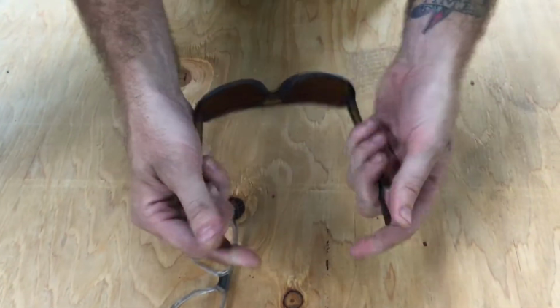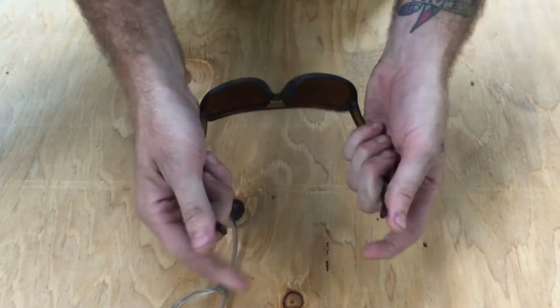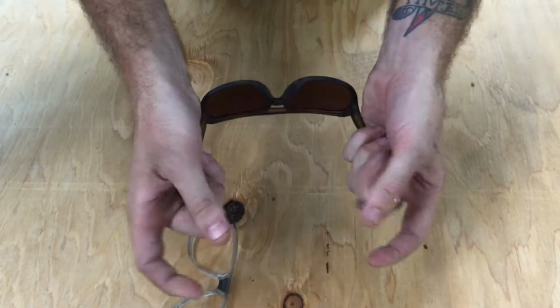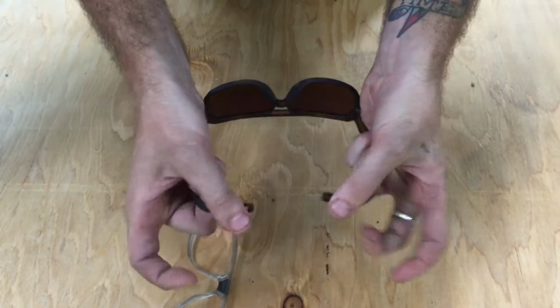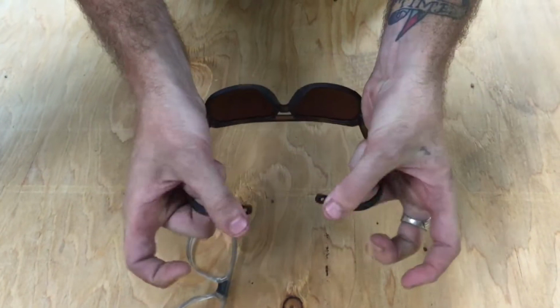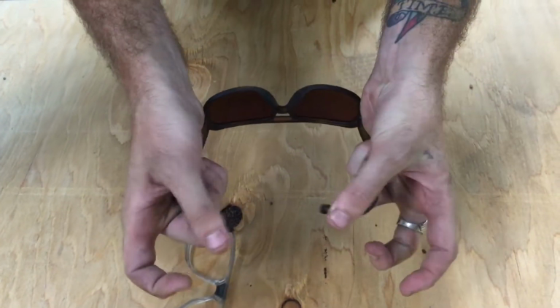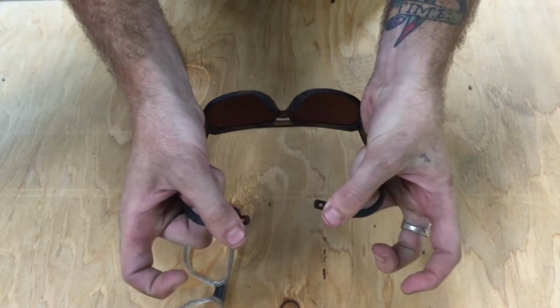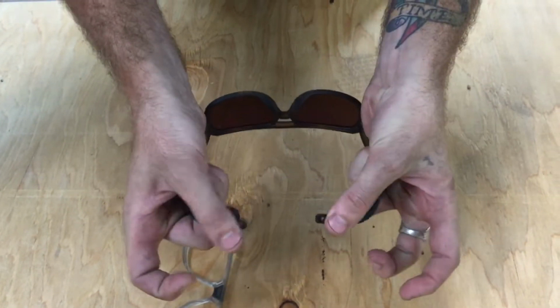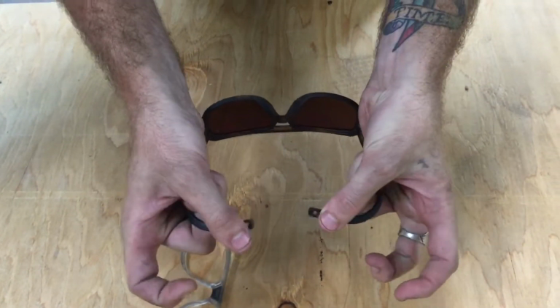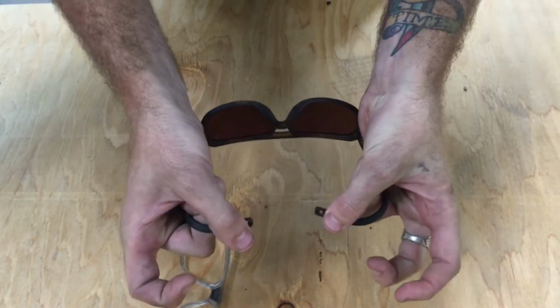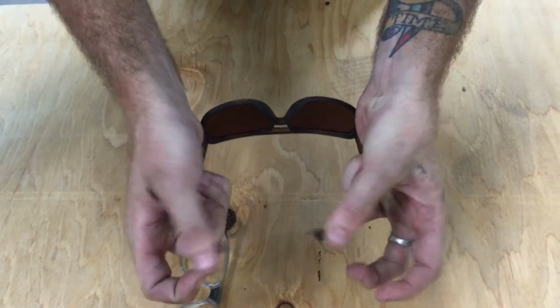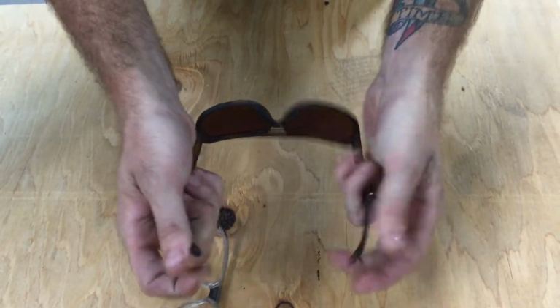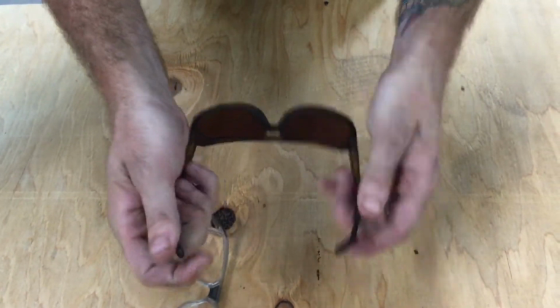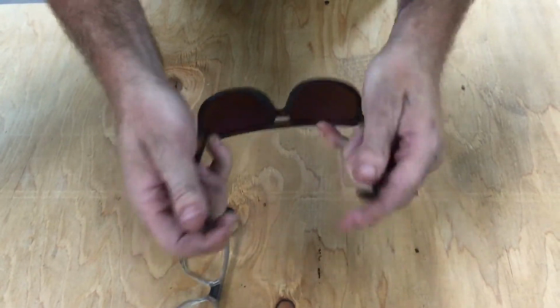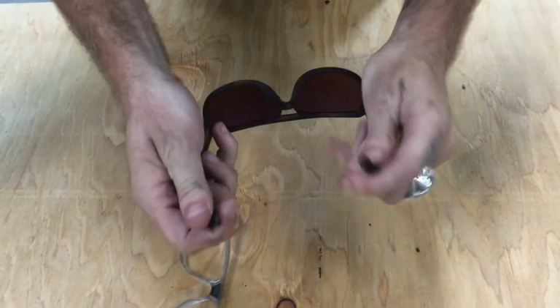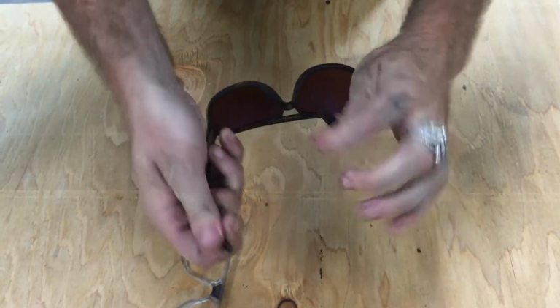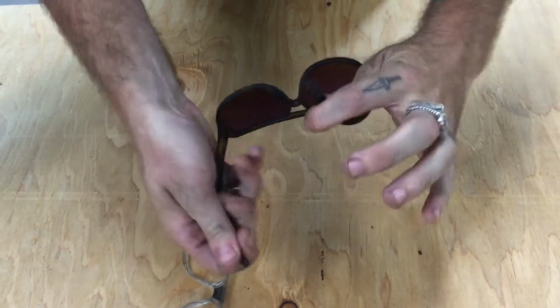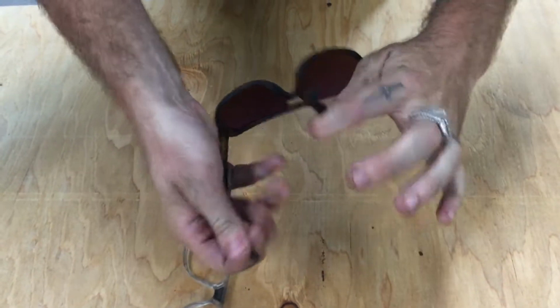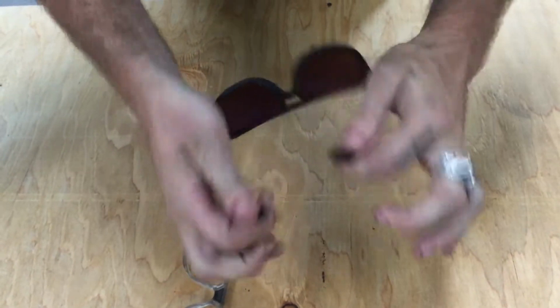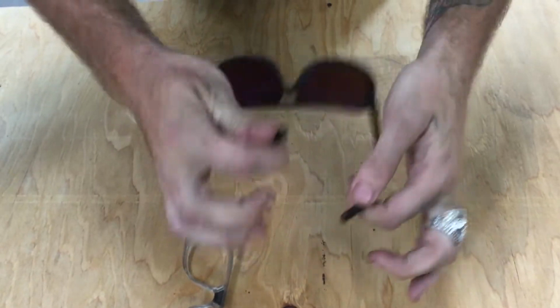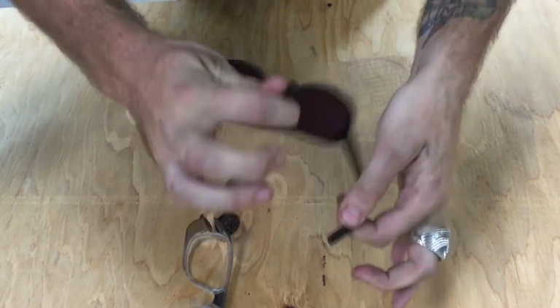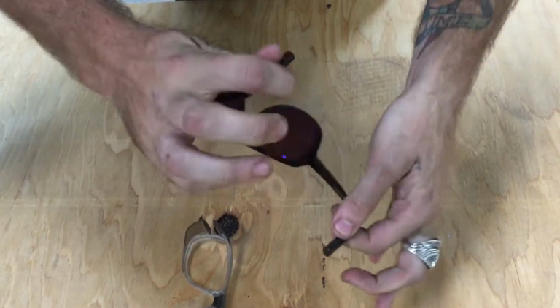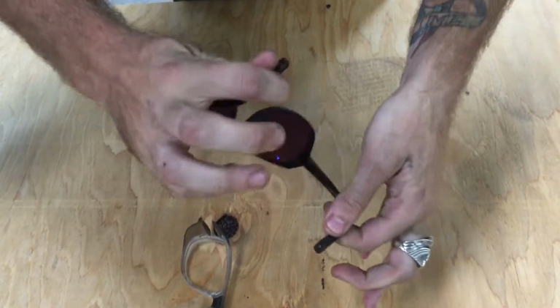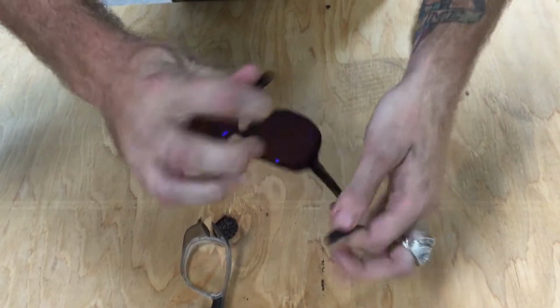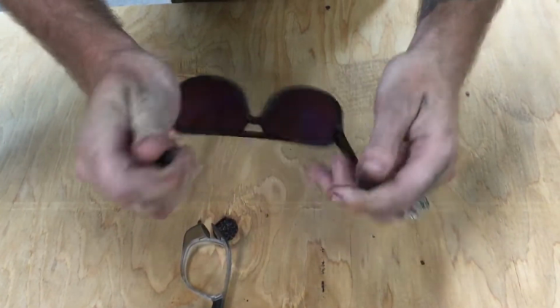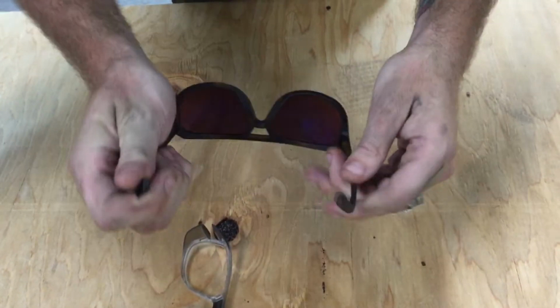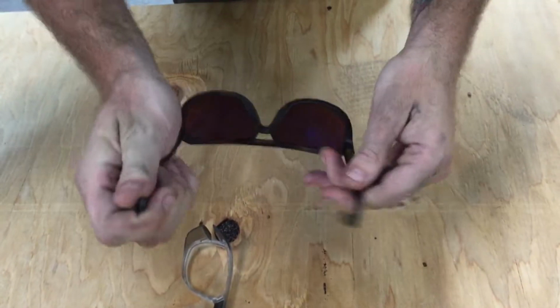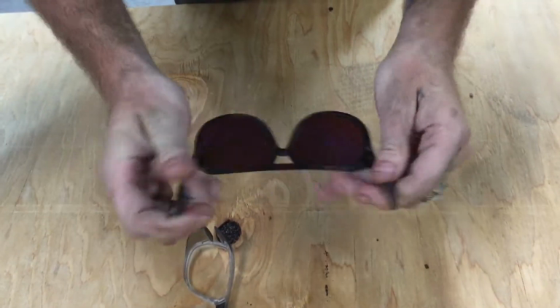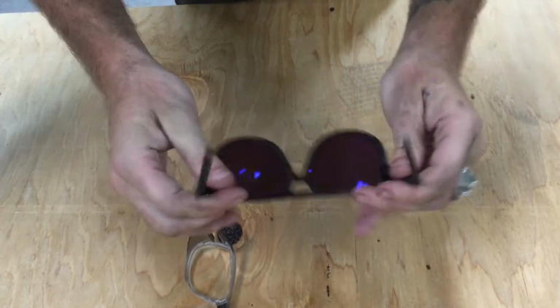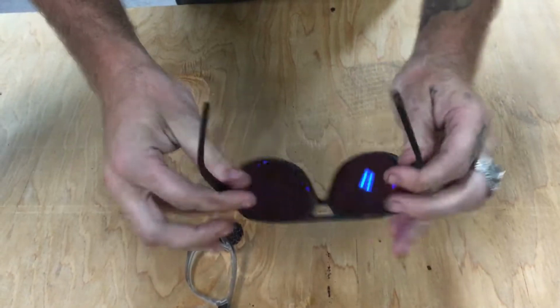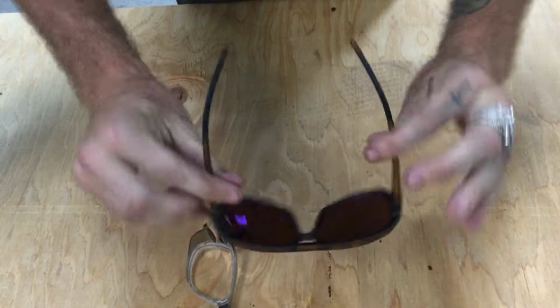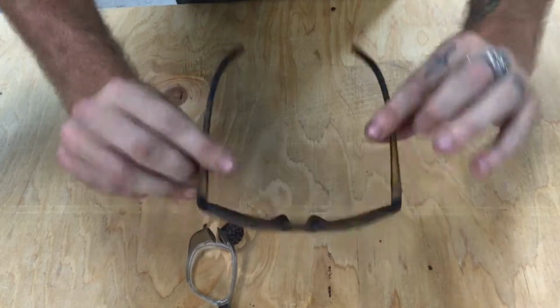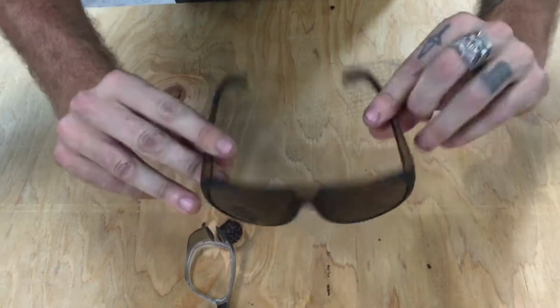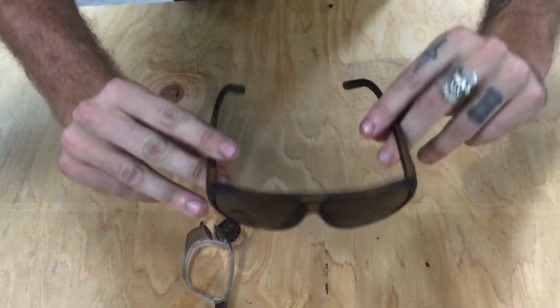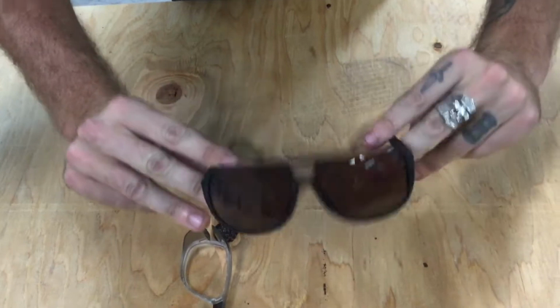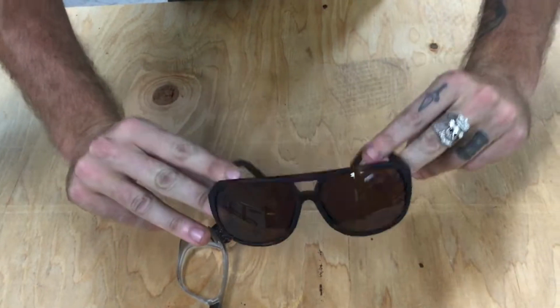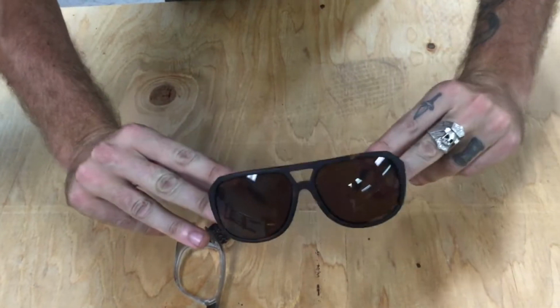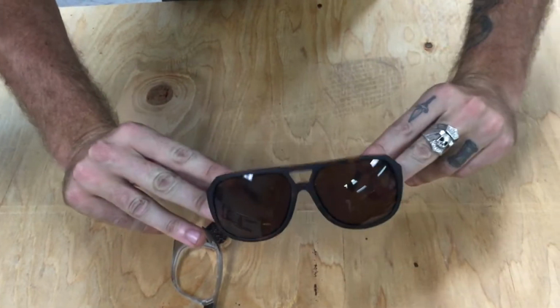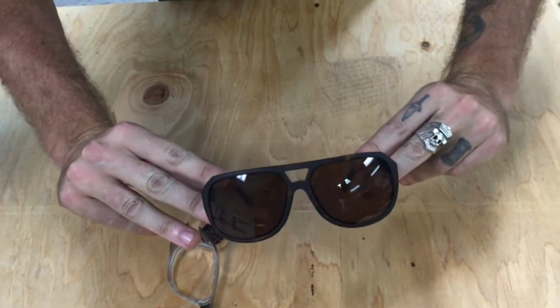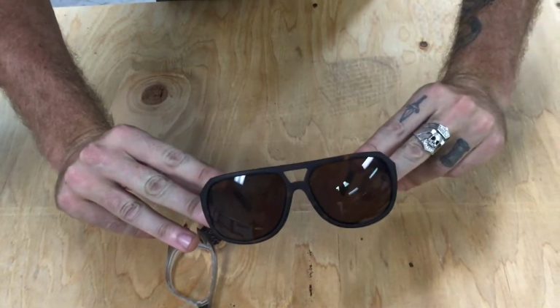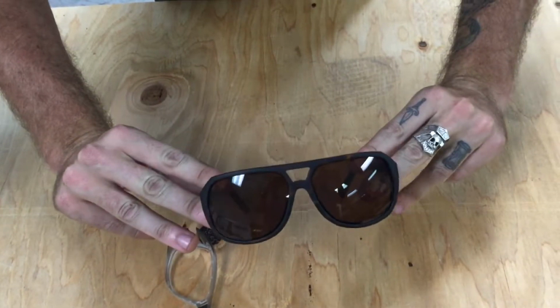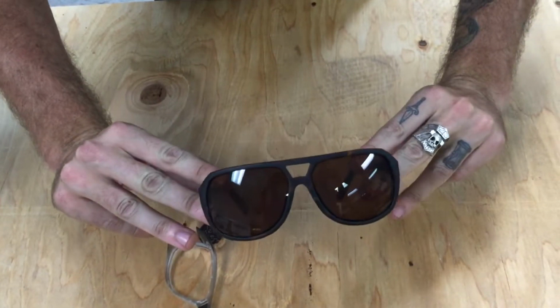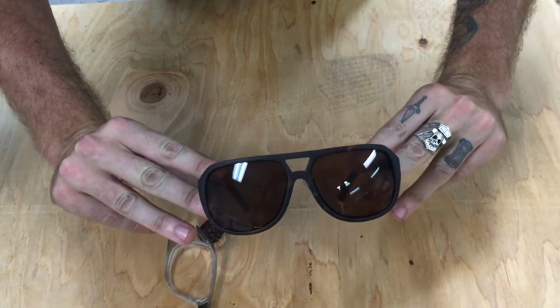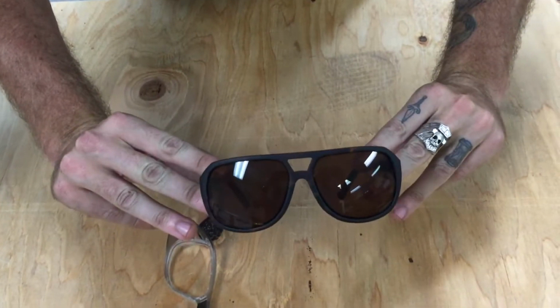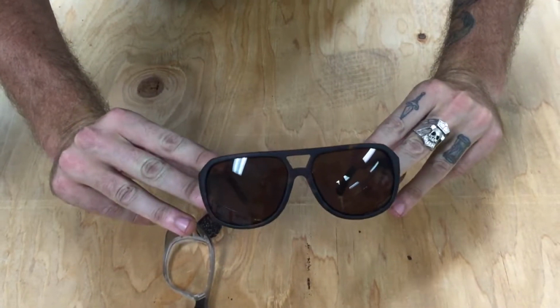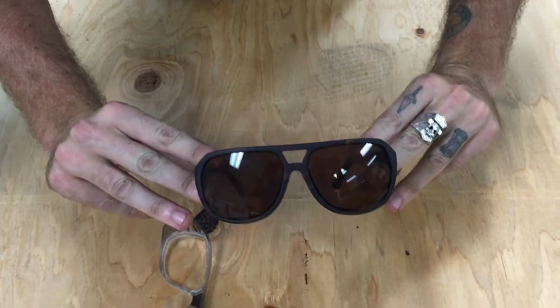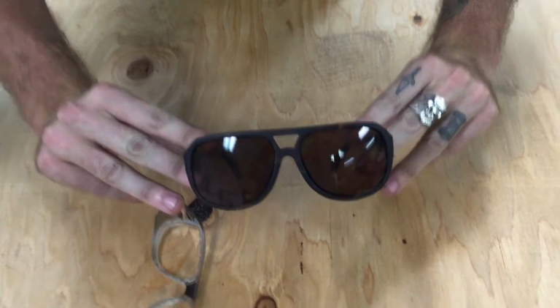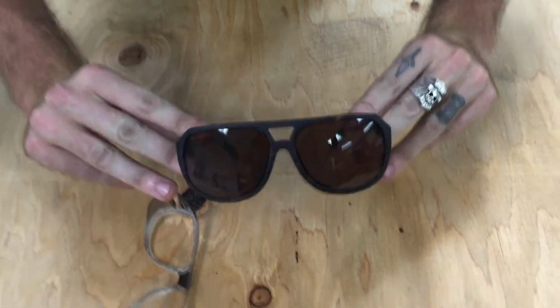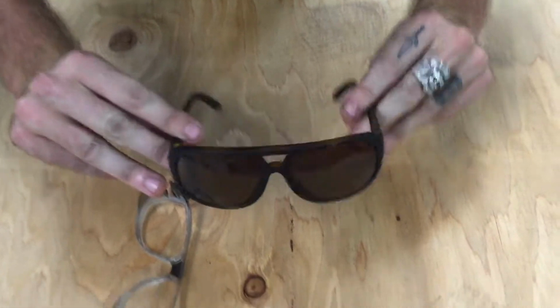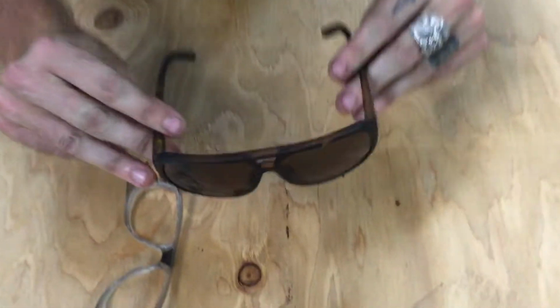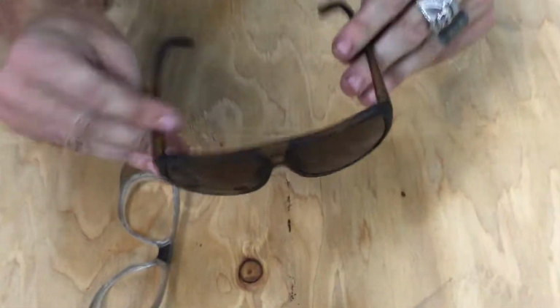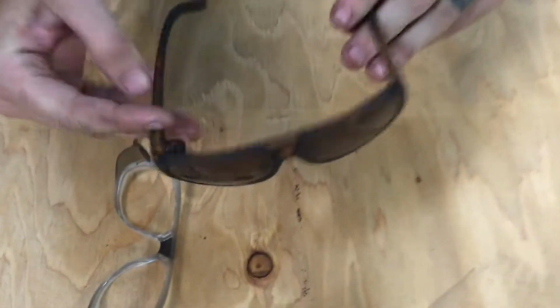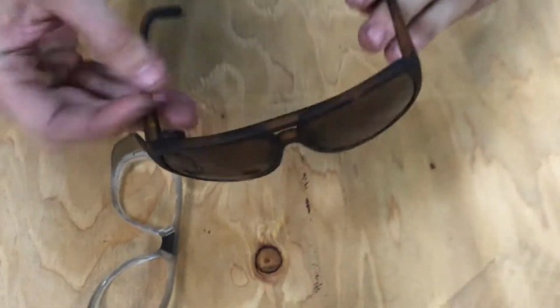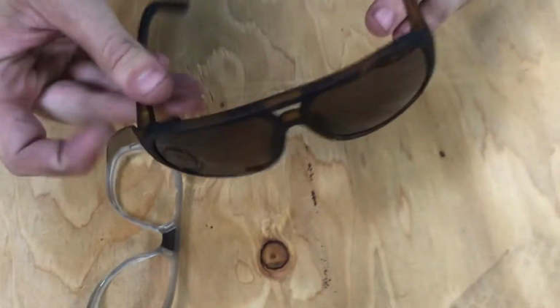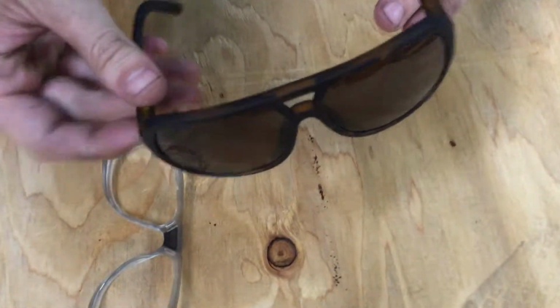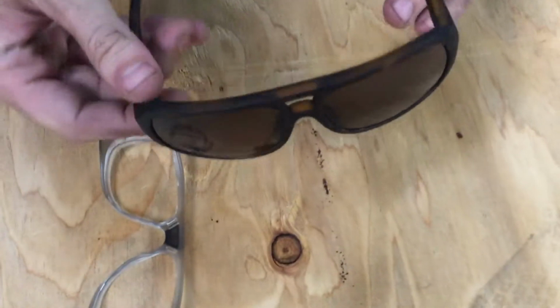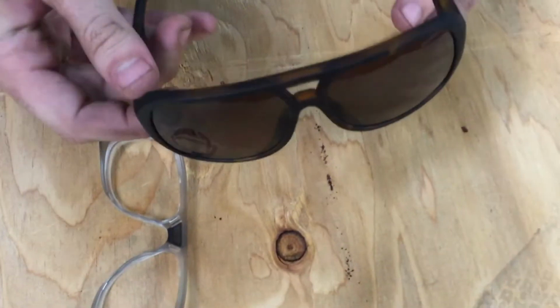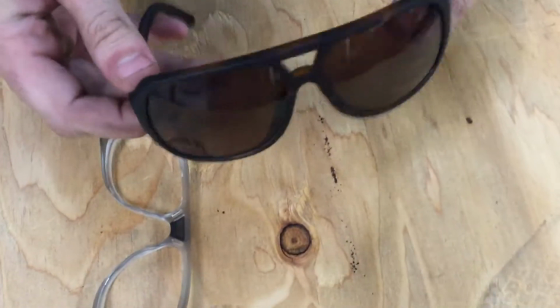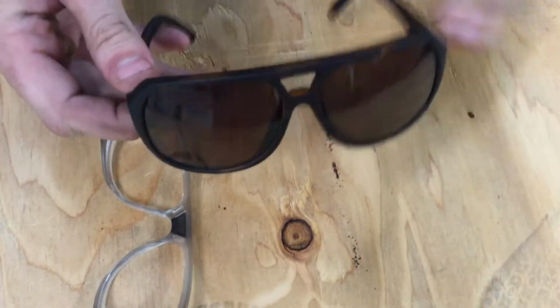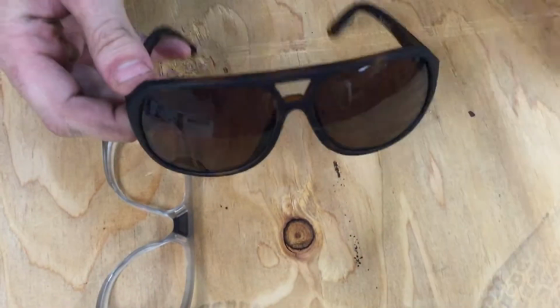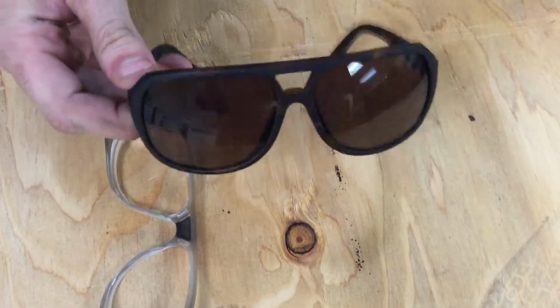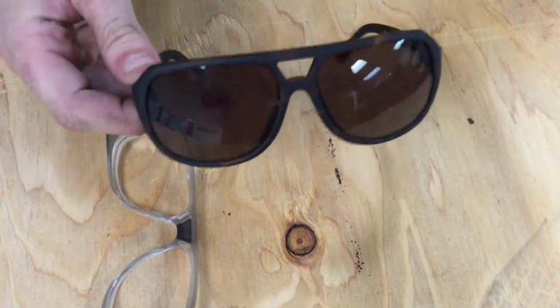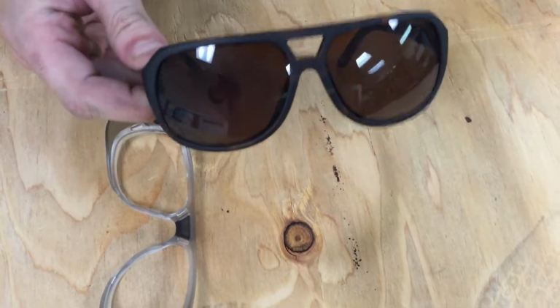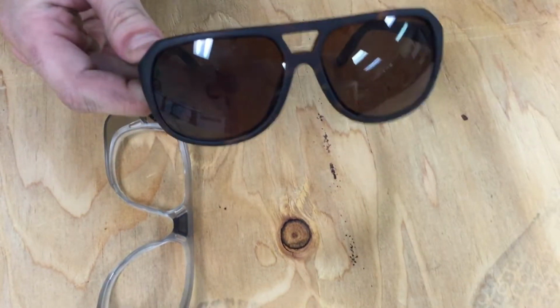It's just a really durable, hard-to-break, easy to use, great for riding bikes — new sunglass from Electric.